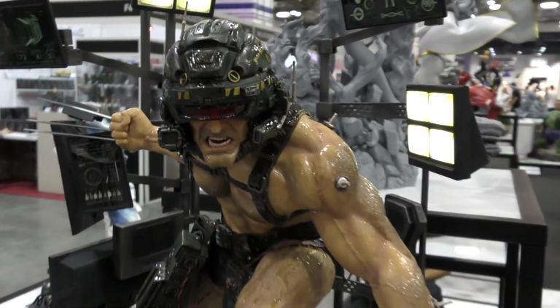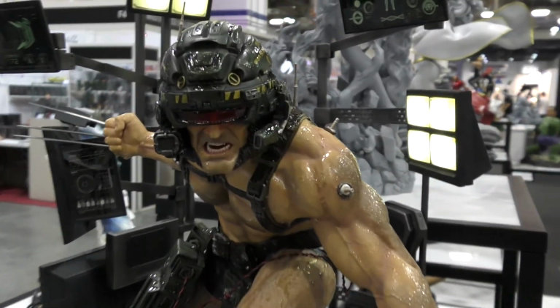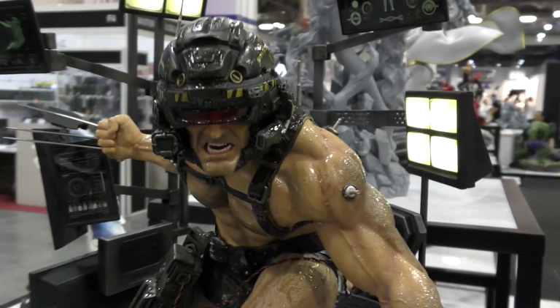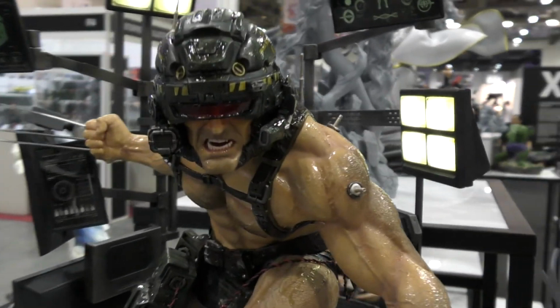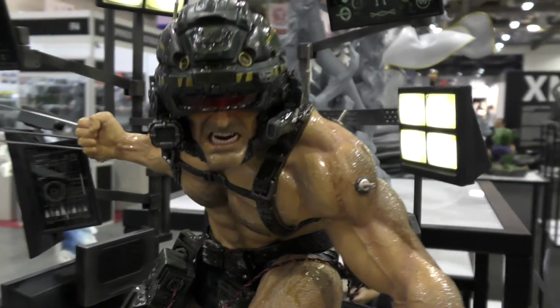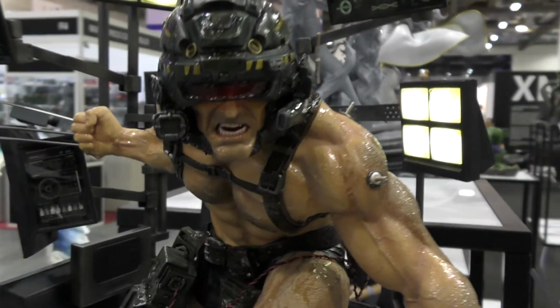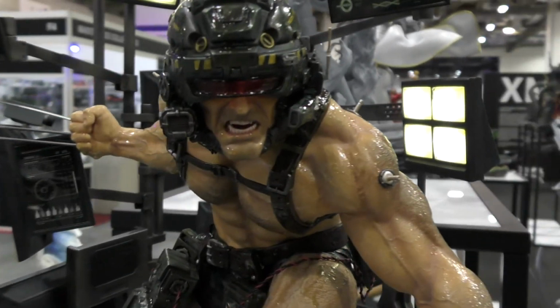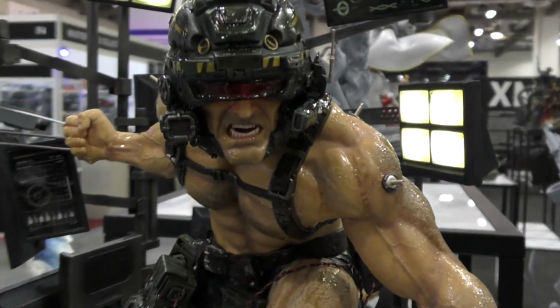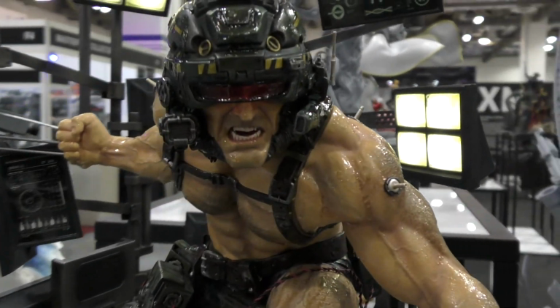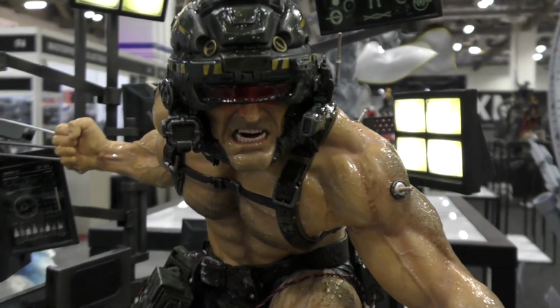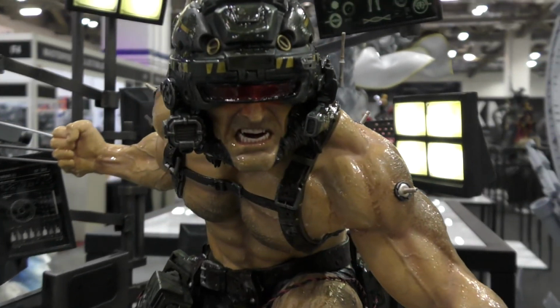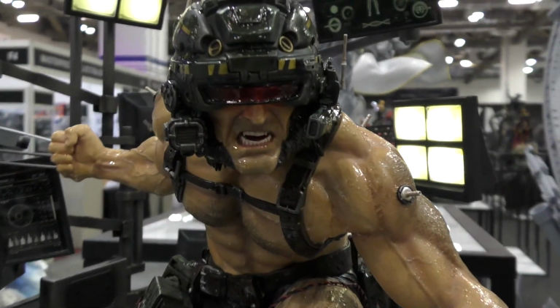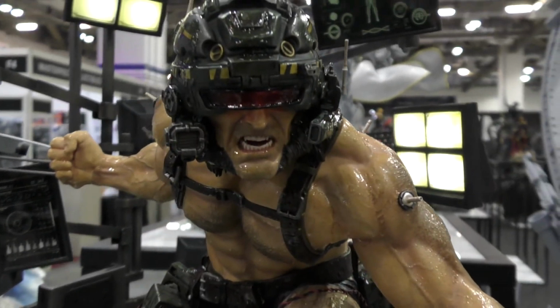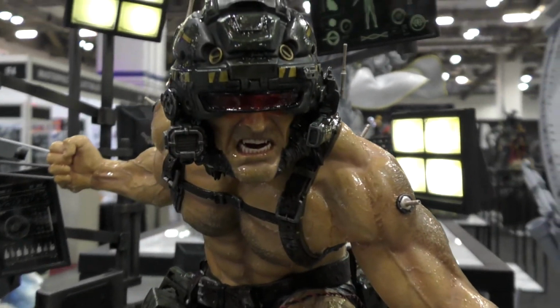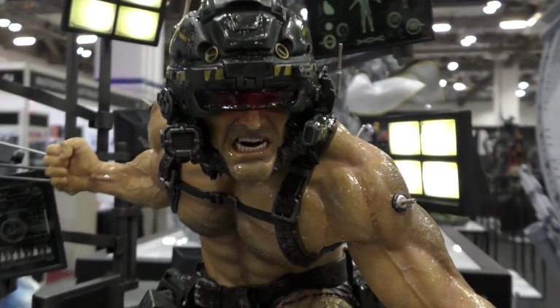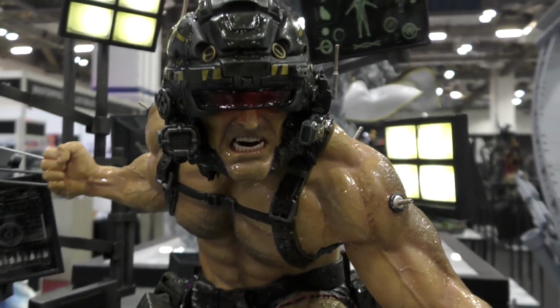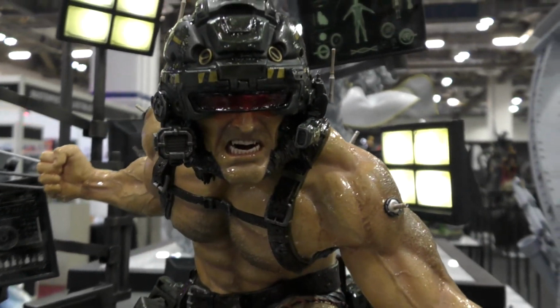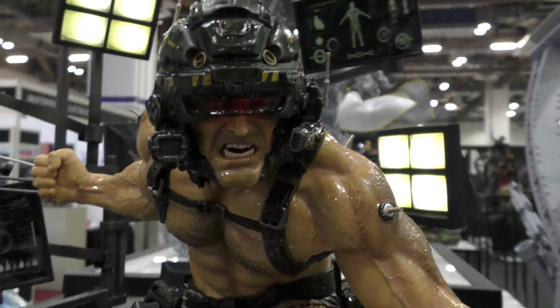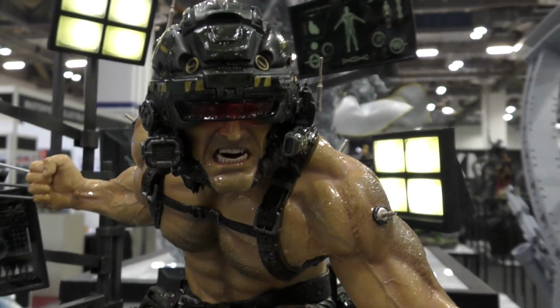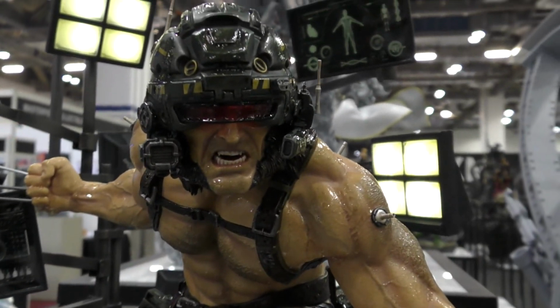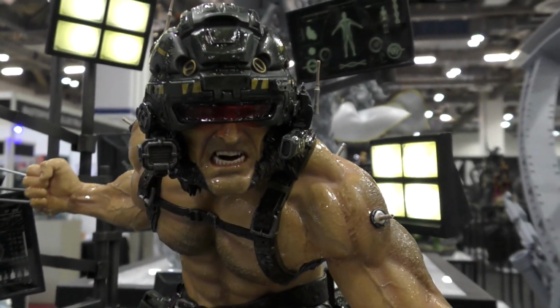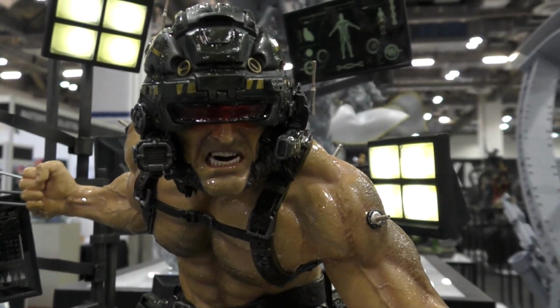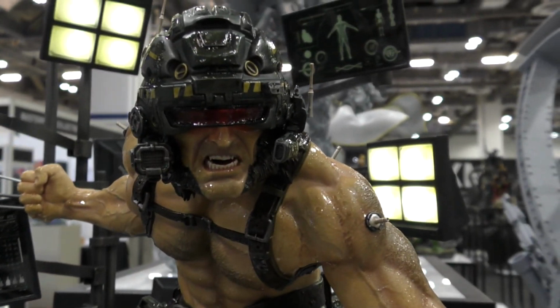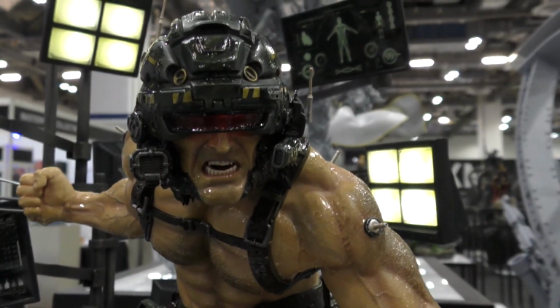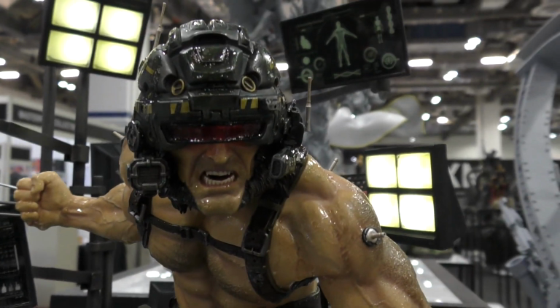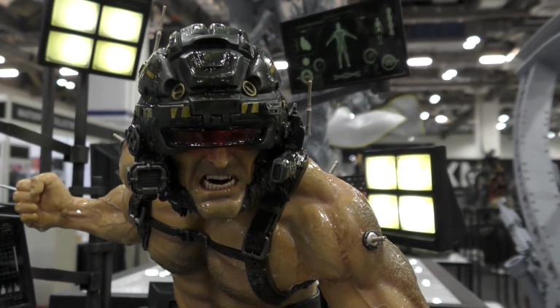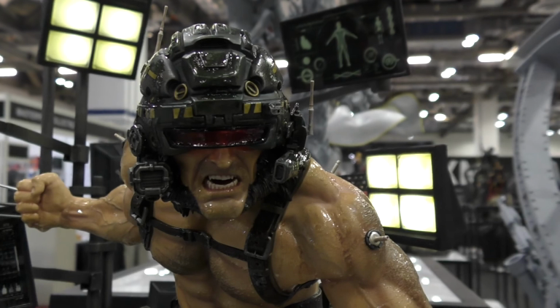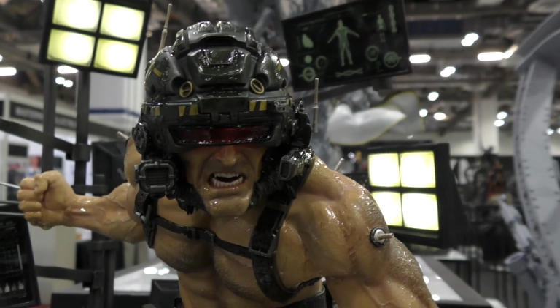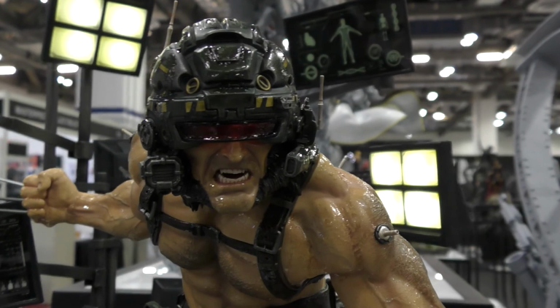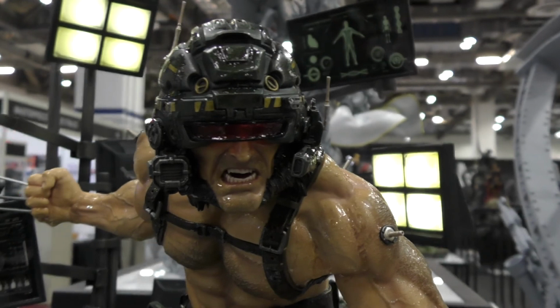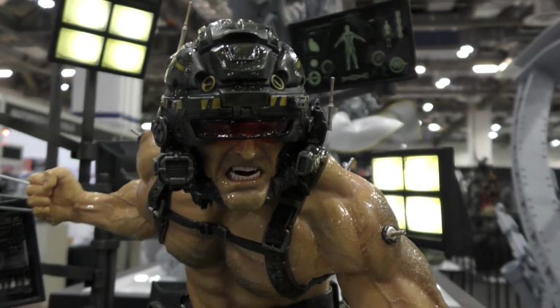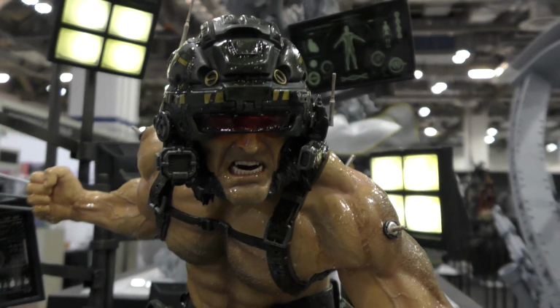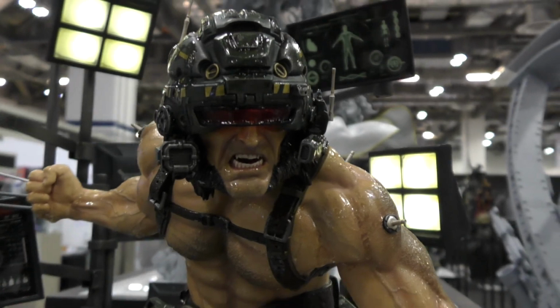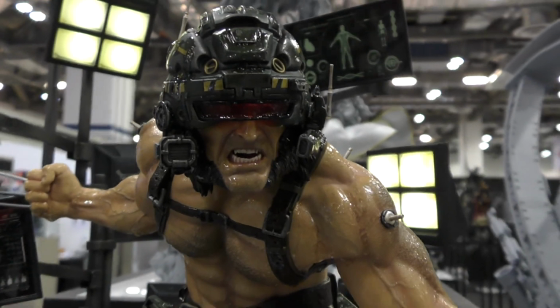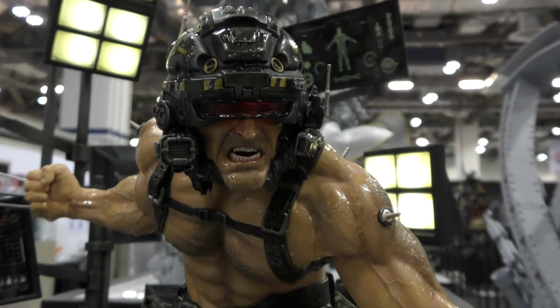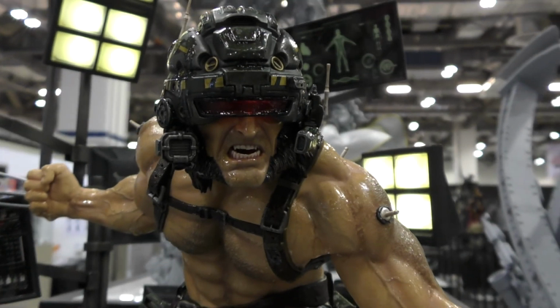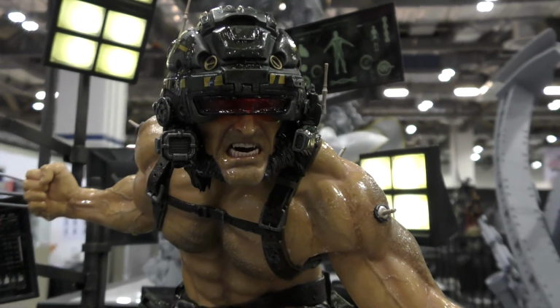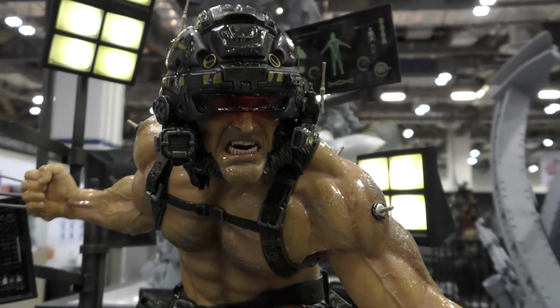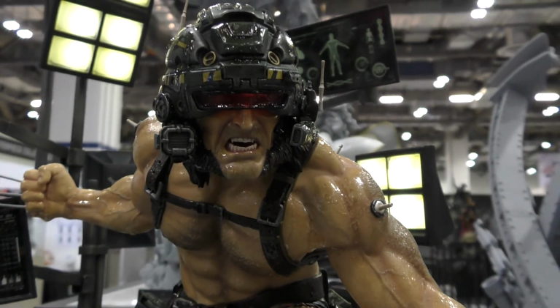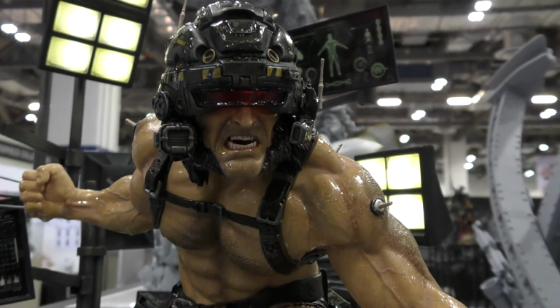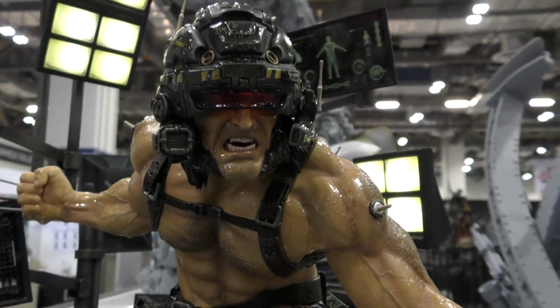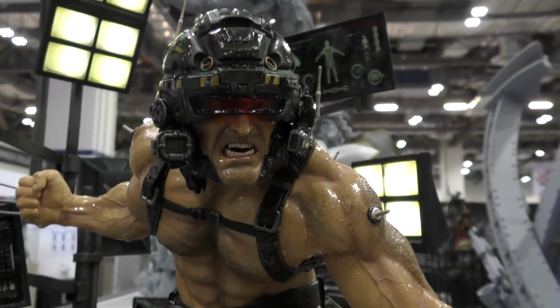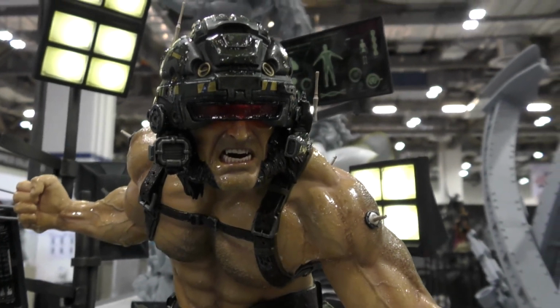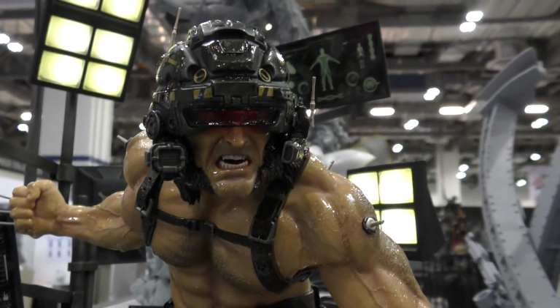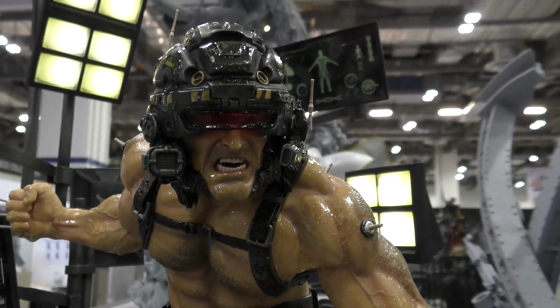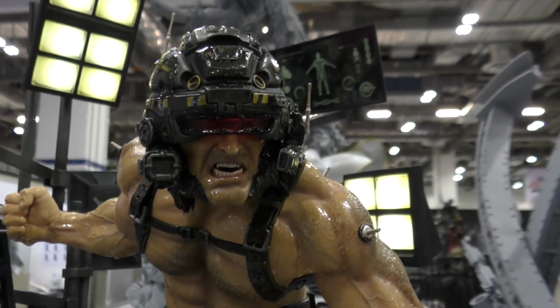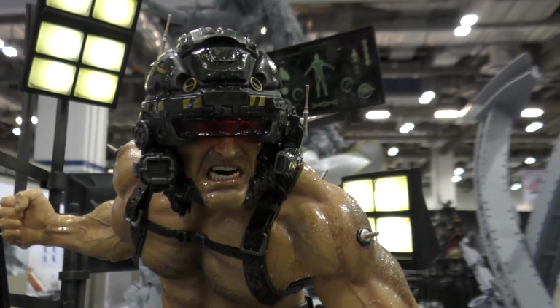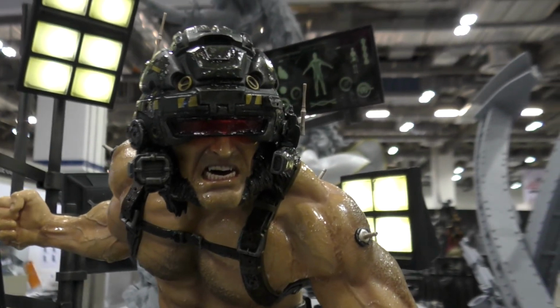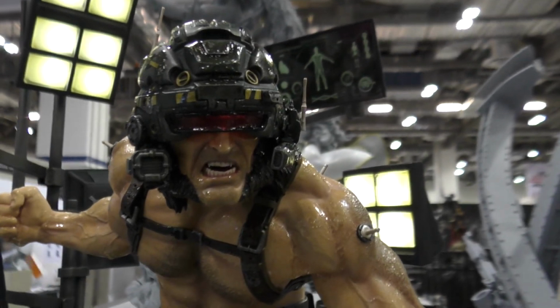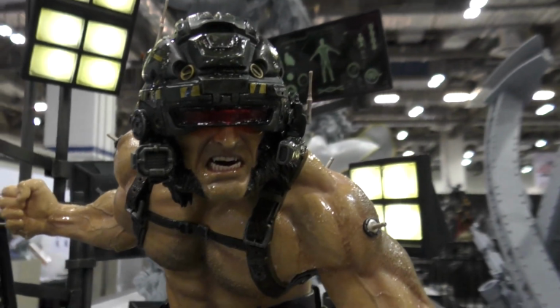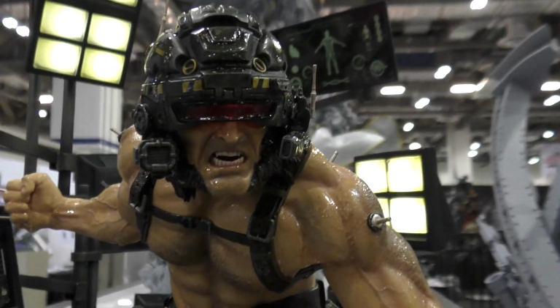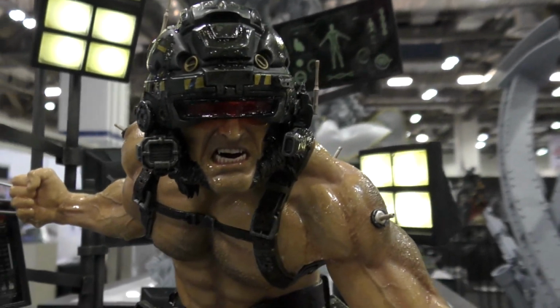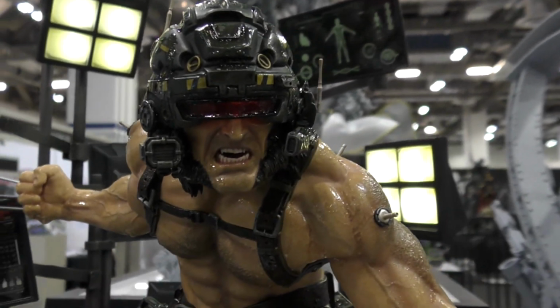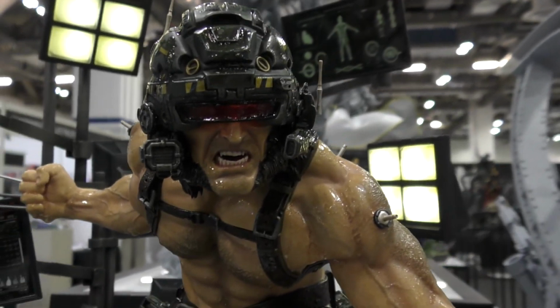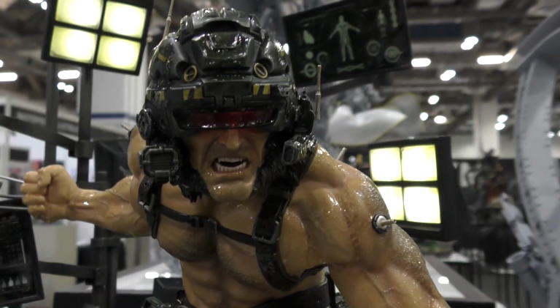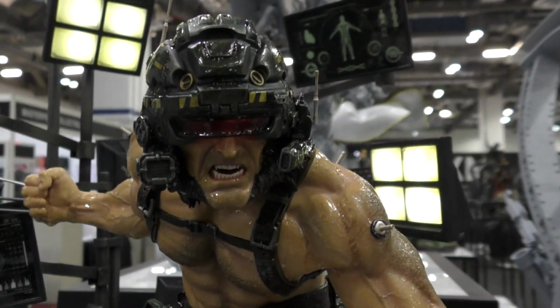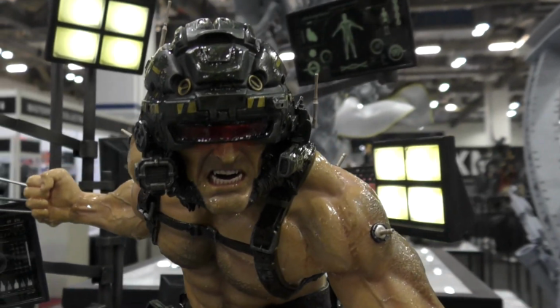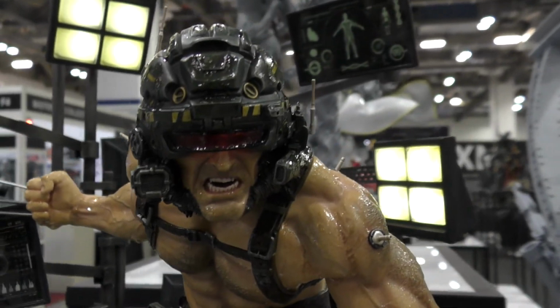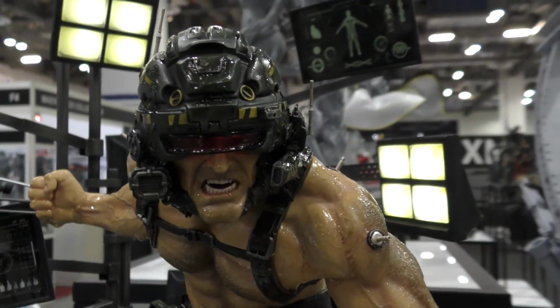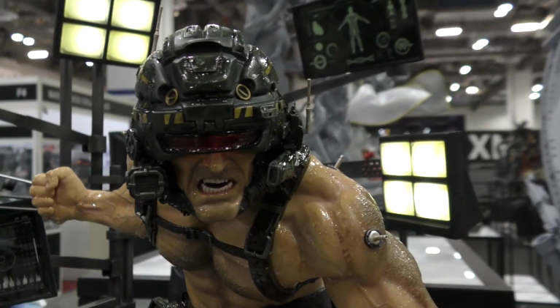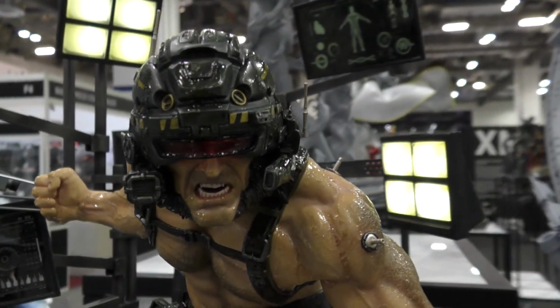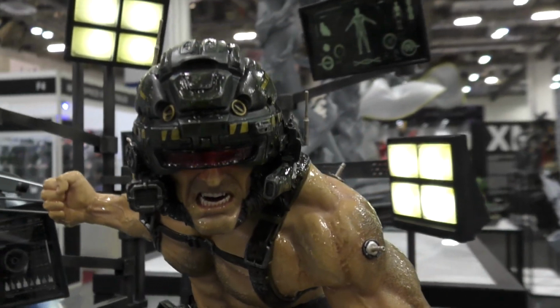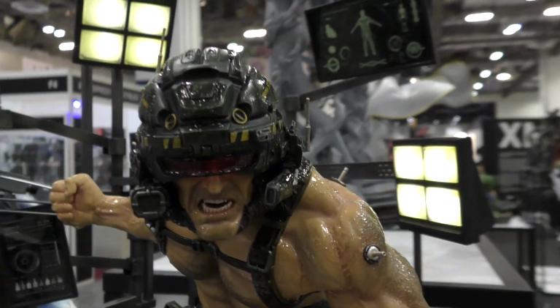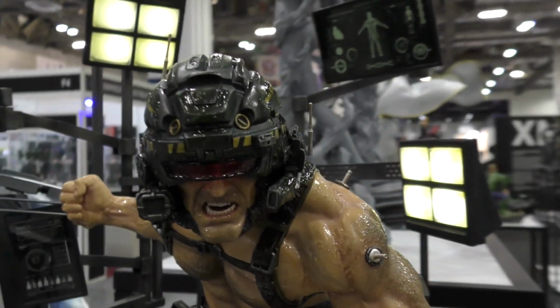This is the masked head sculpt, and it's difficult to see with the light, but the visor does actually light up in there.